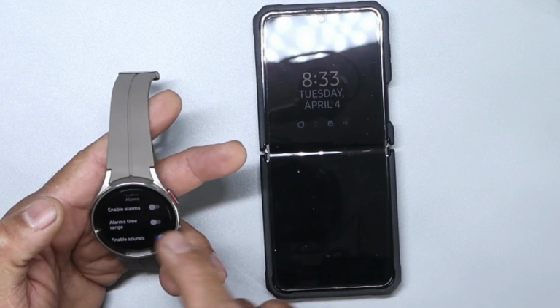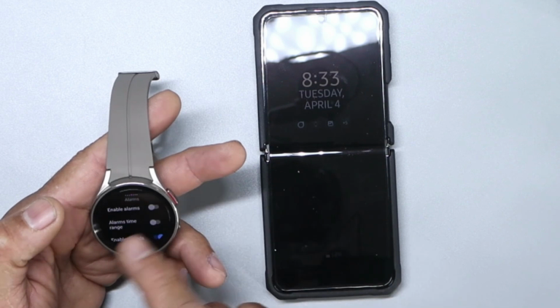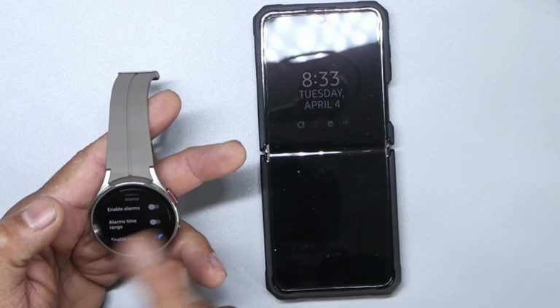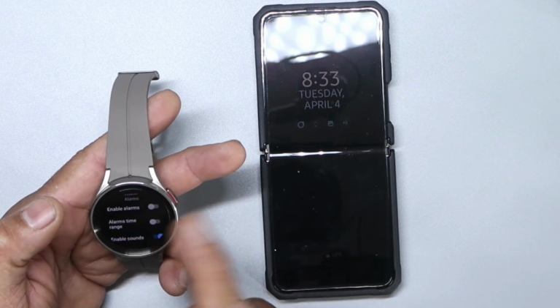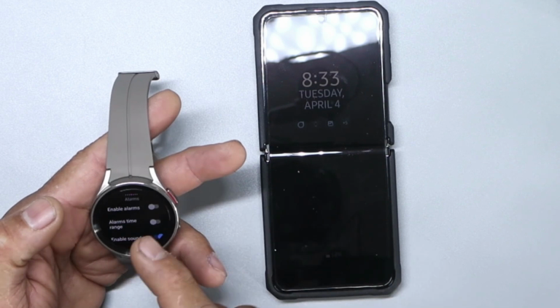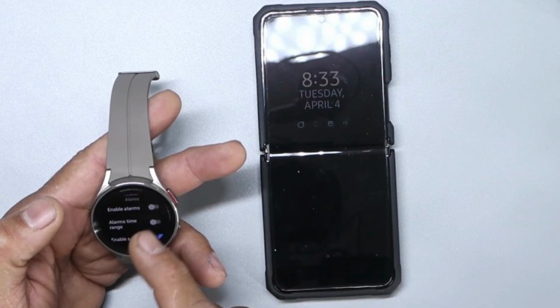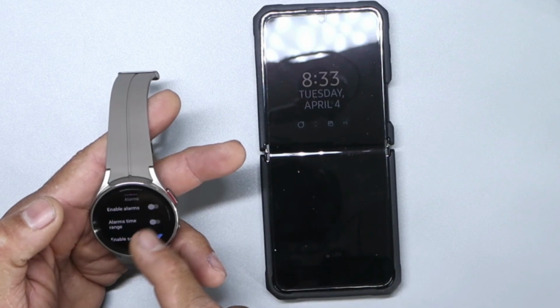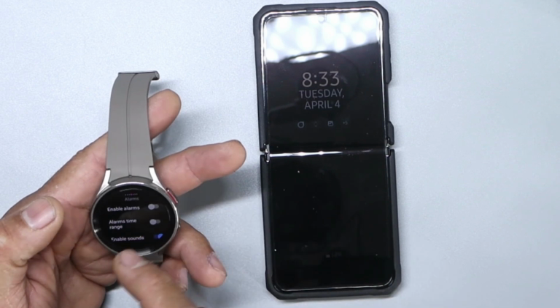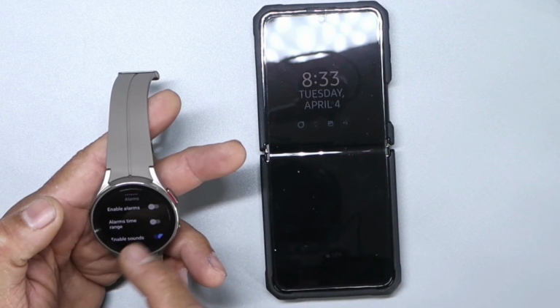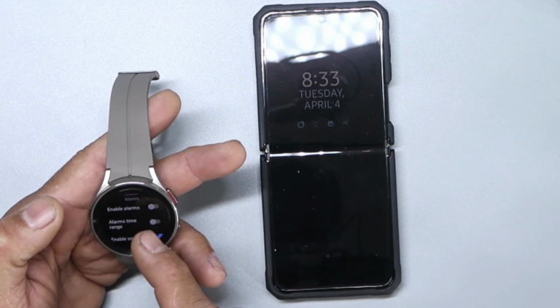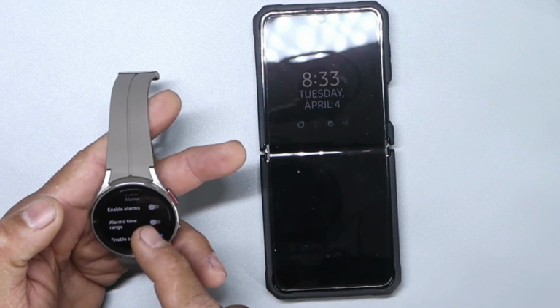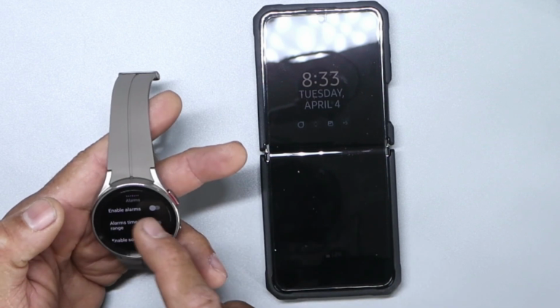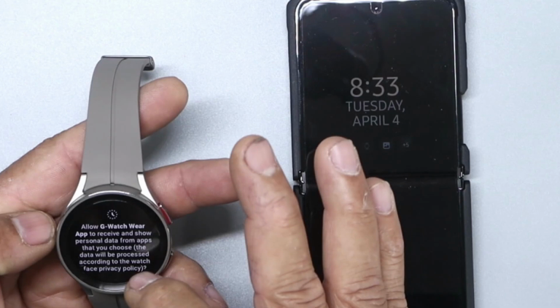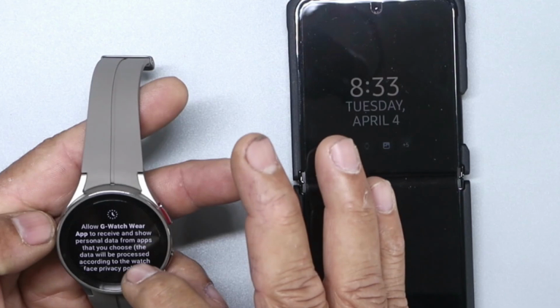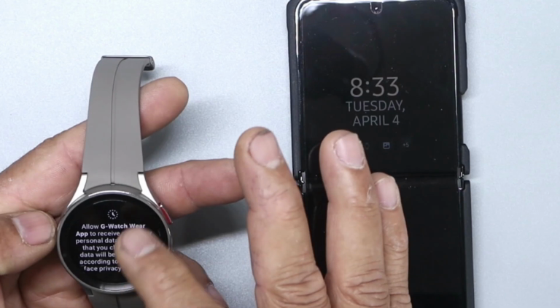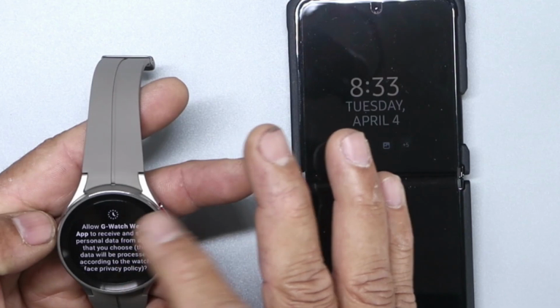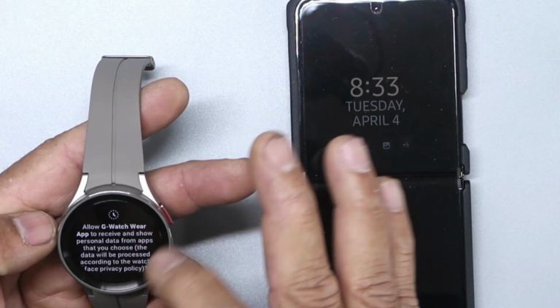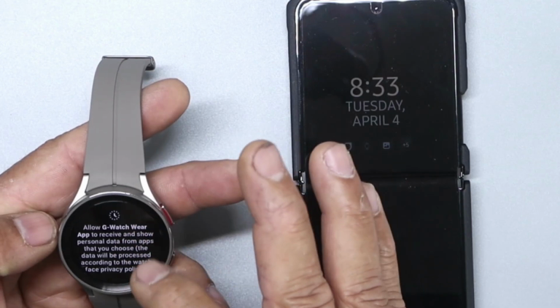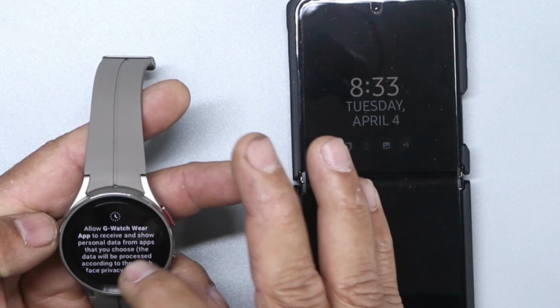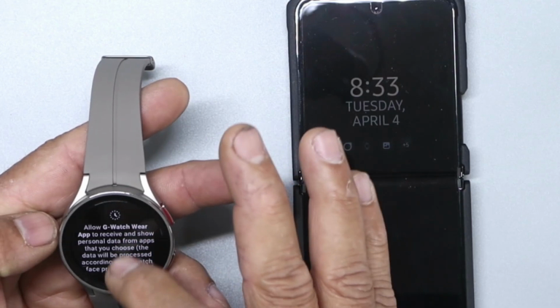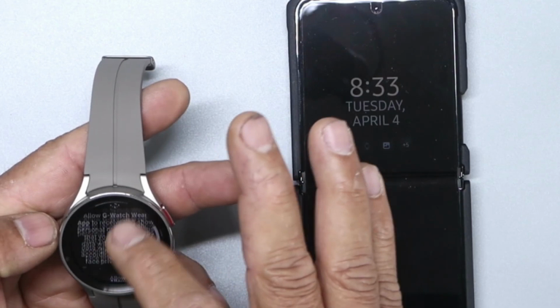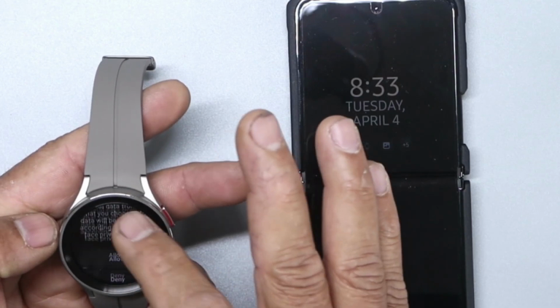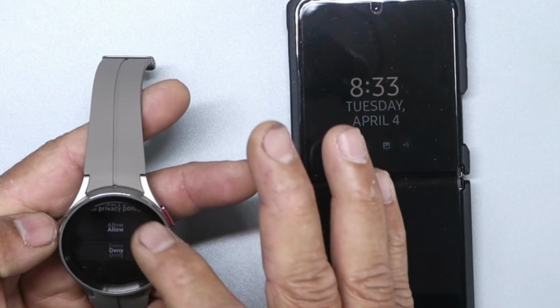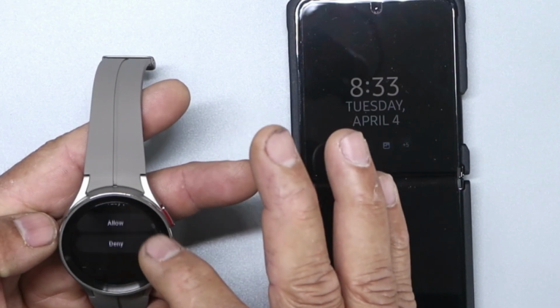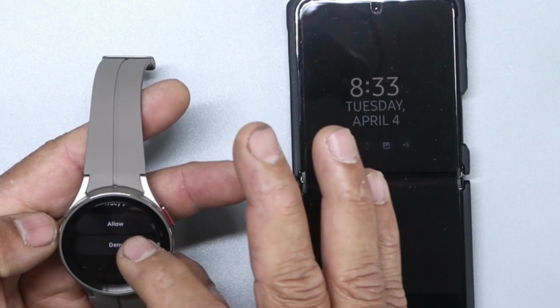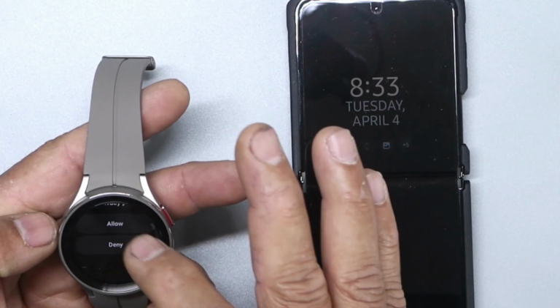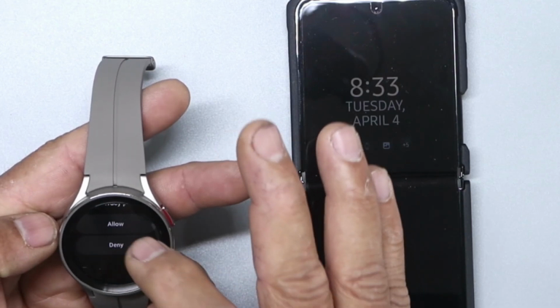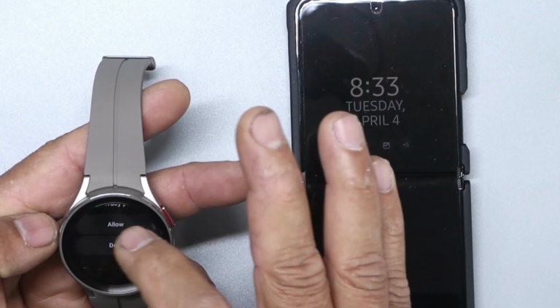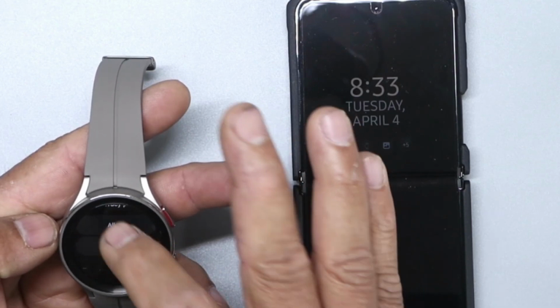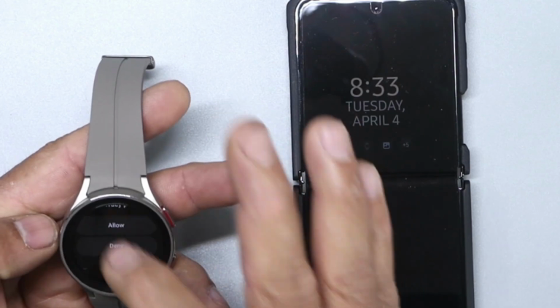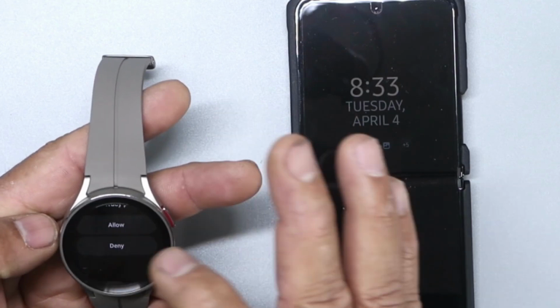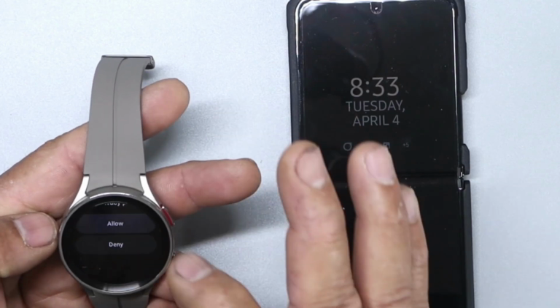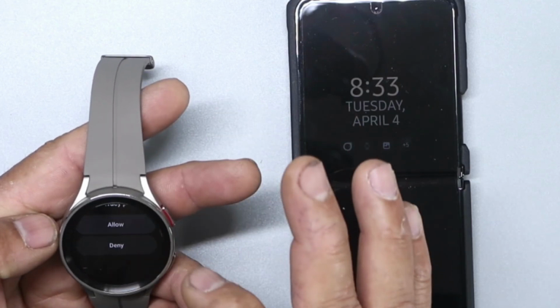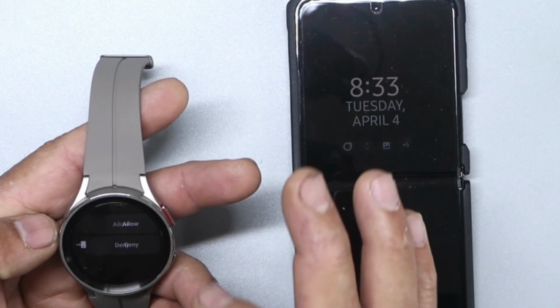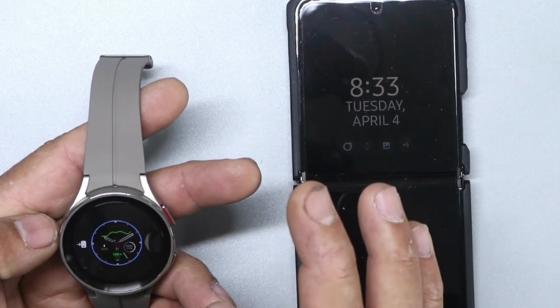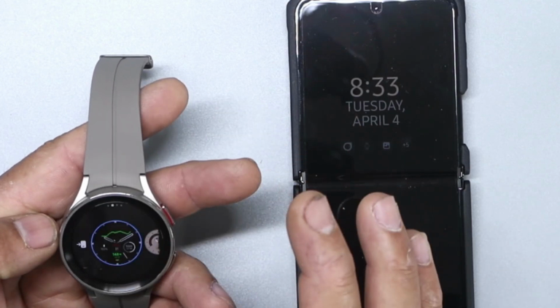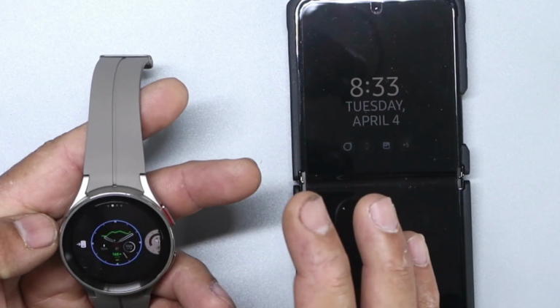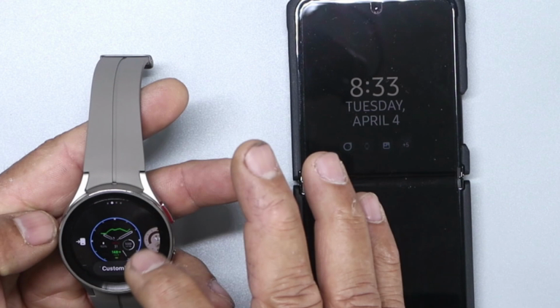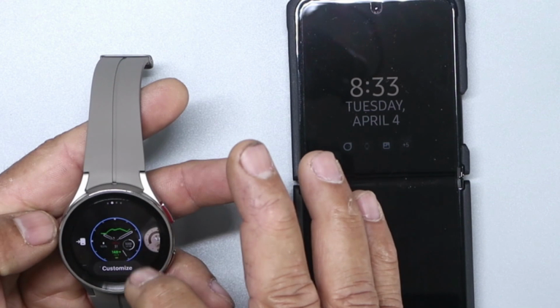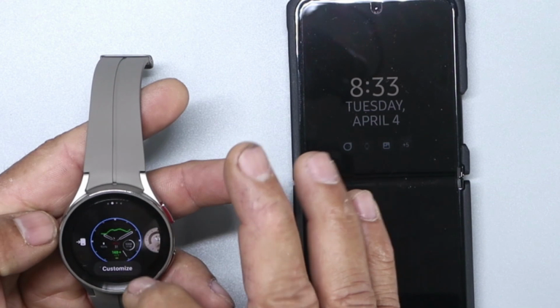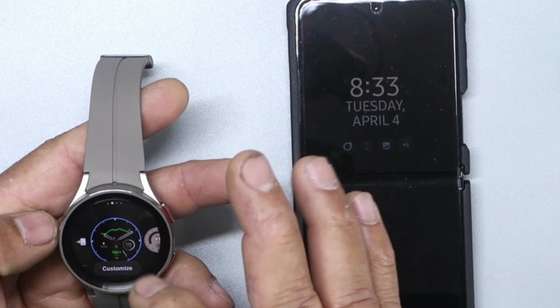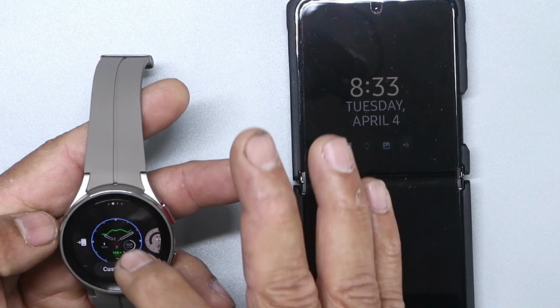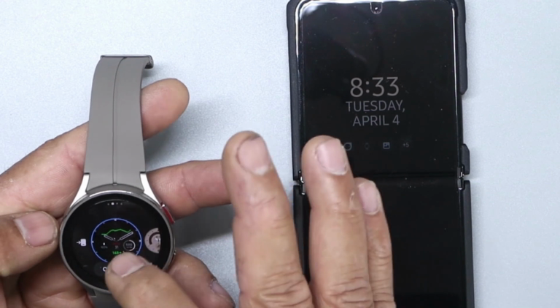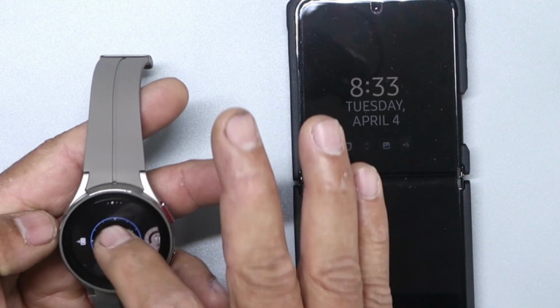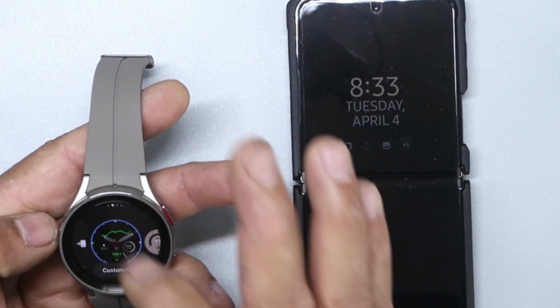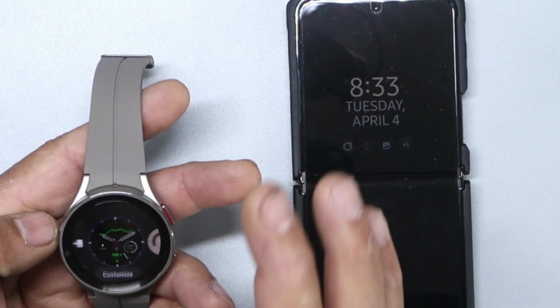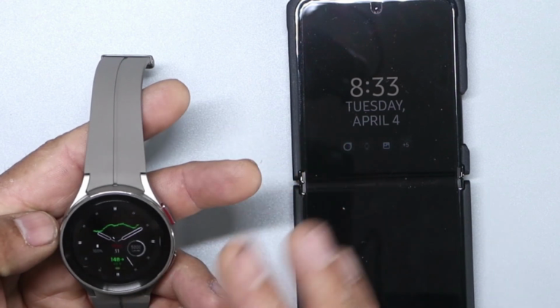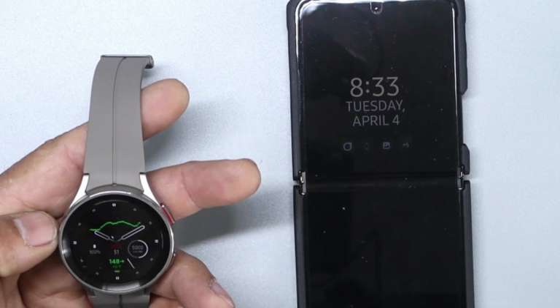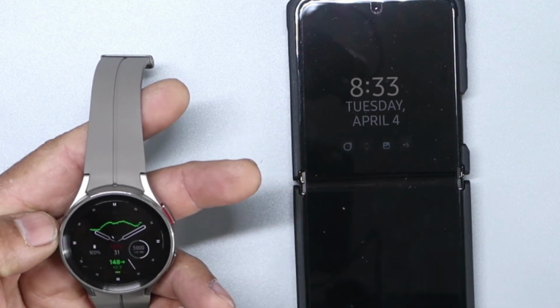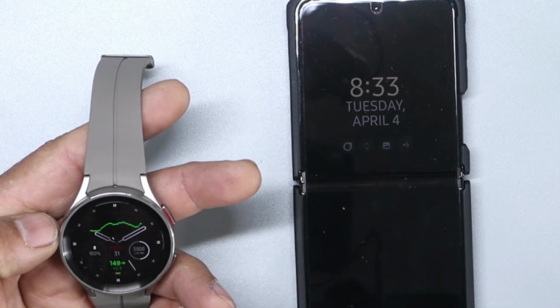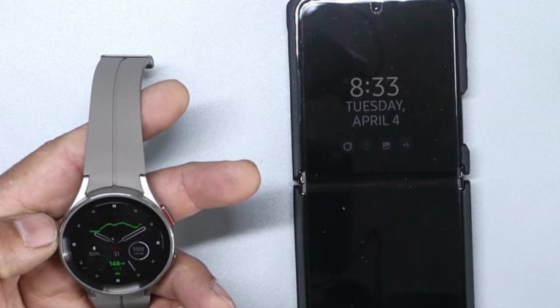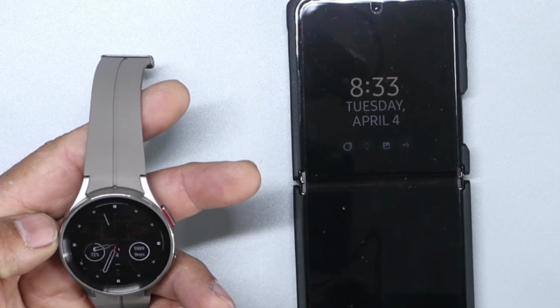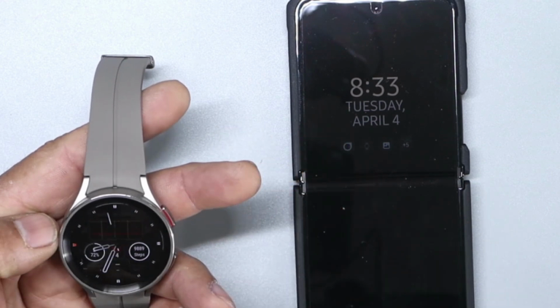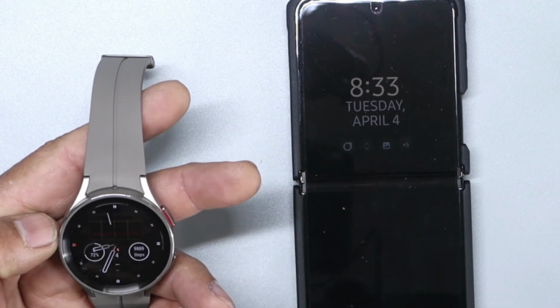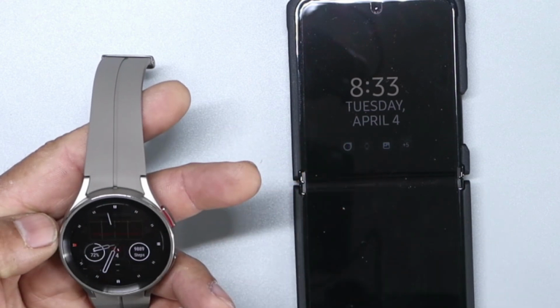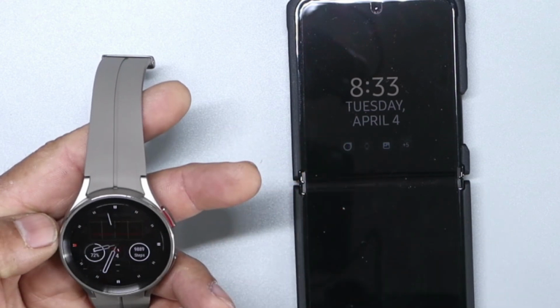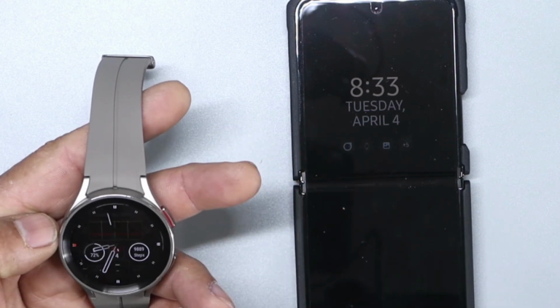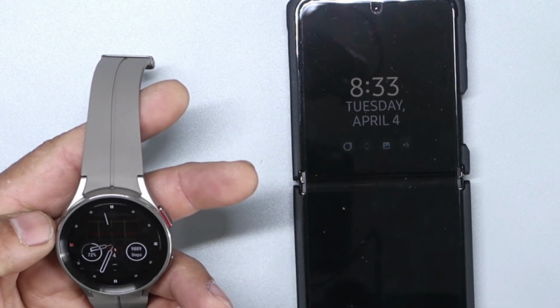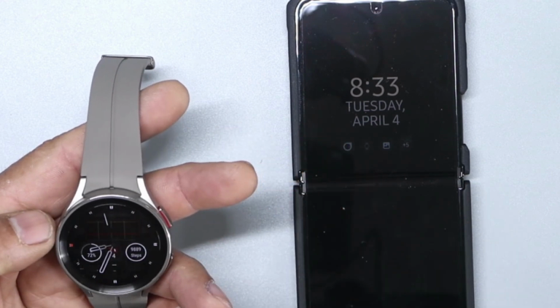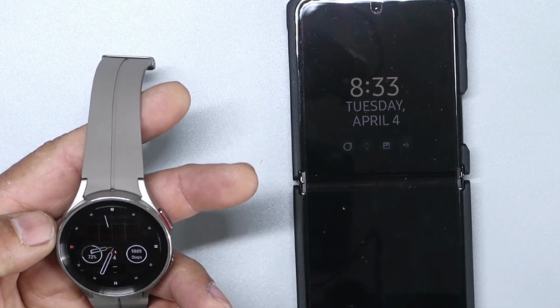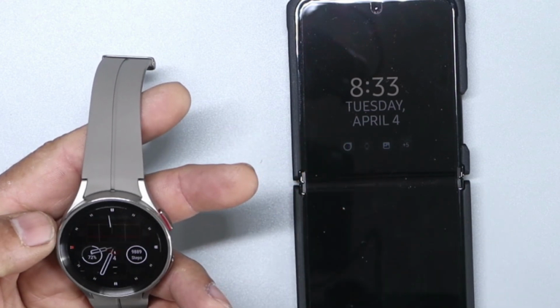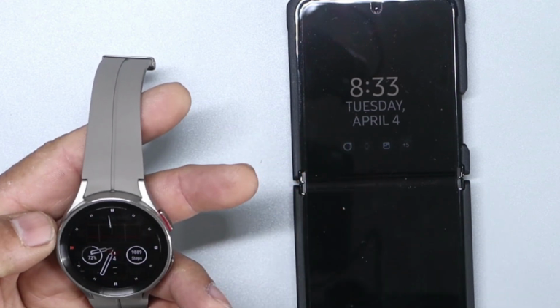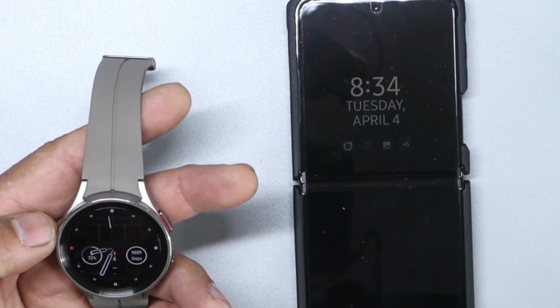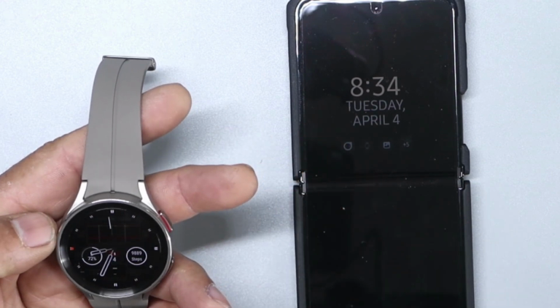We're going to leave it like this. Allow G-Watch Real — just tap Allow. And now we have the screen.